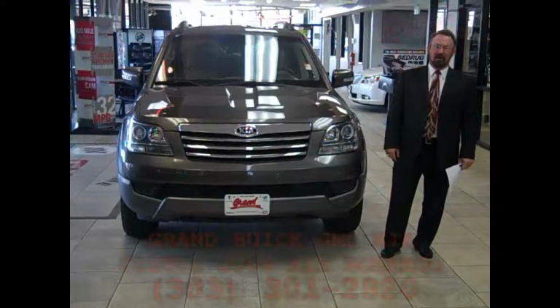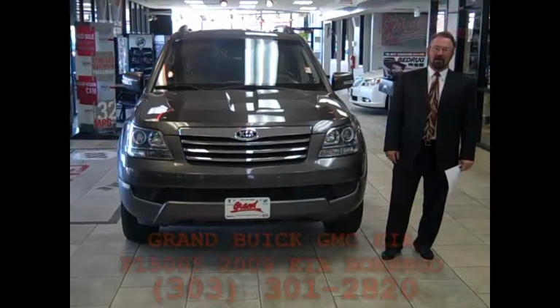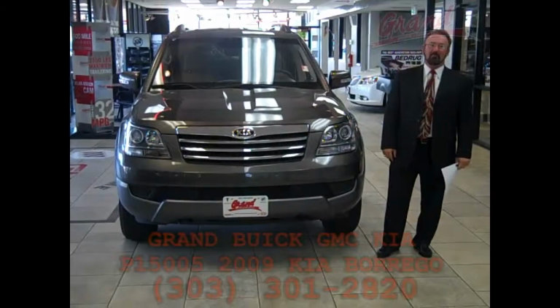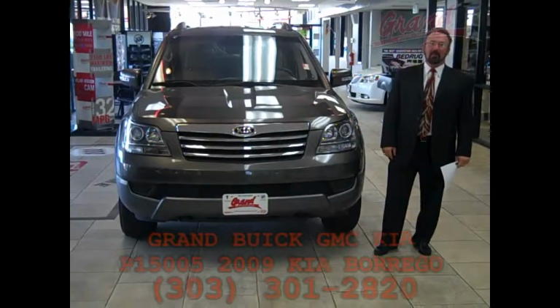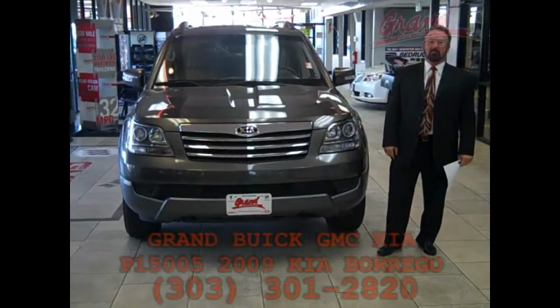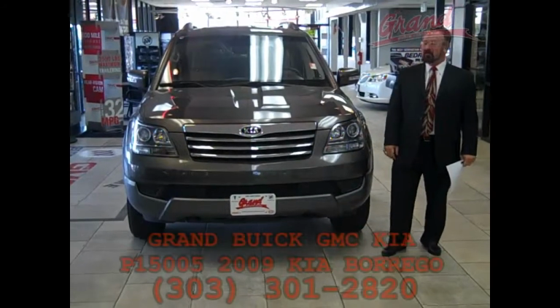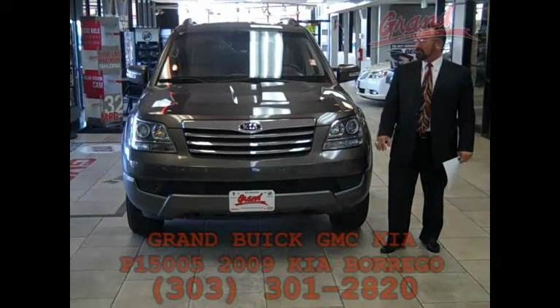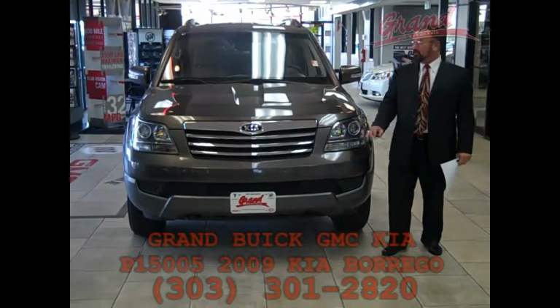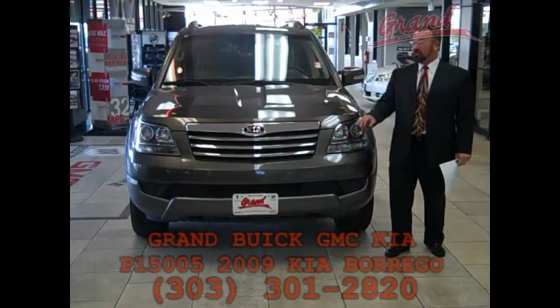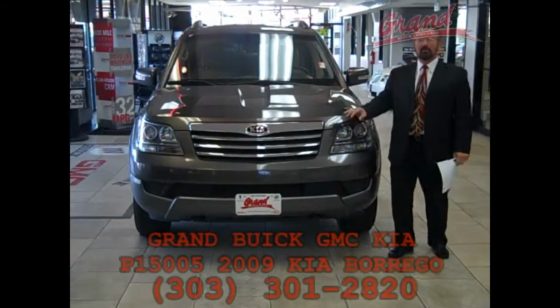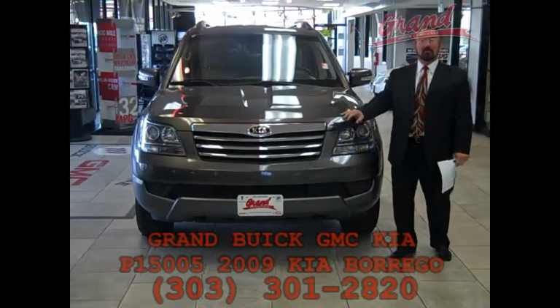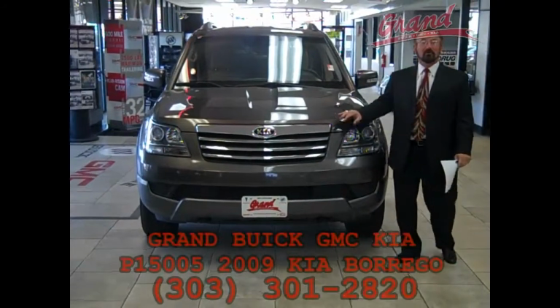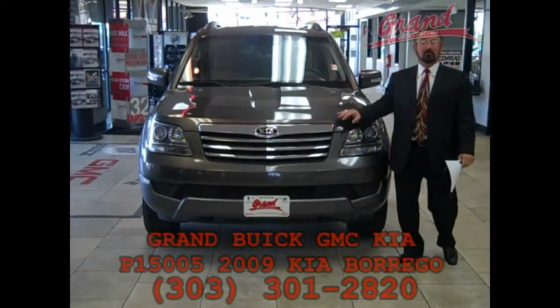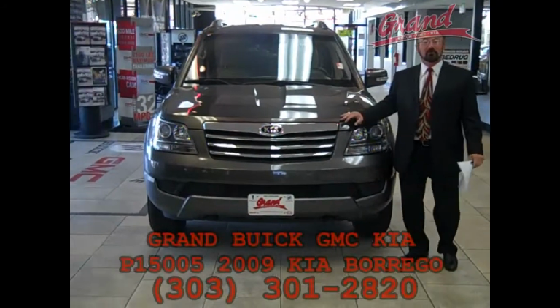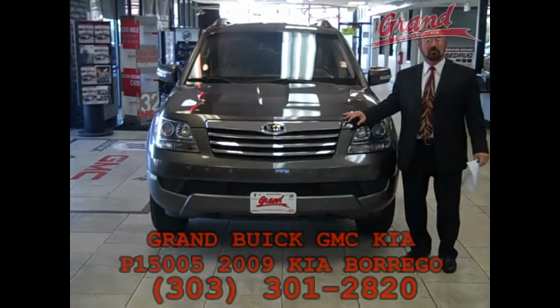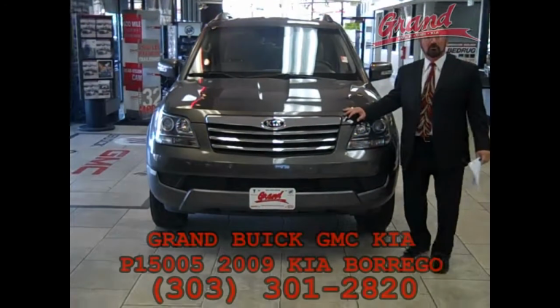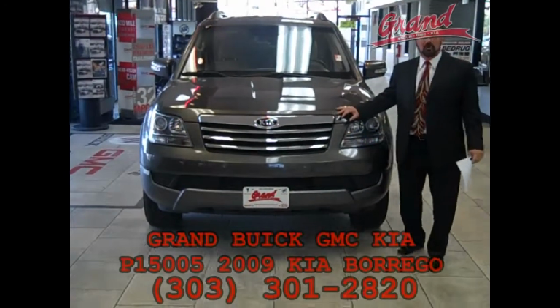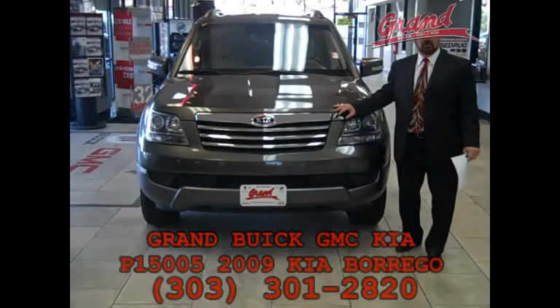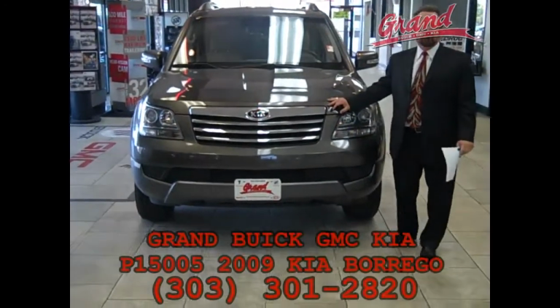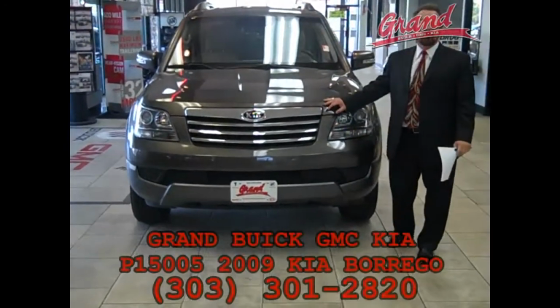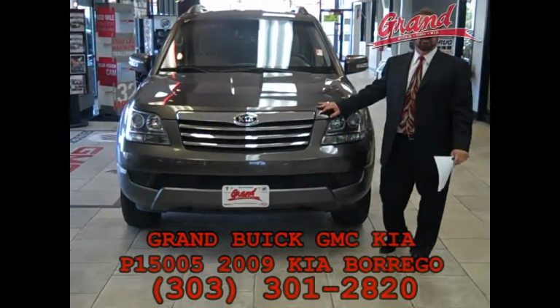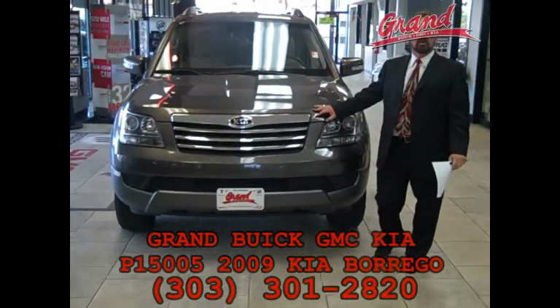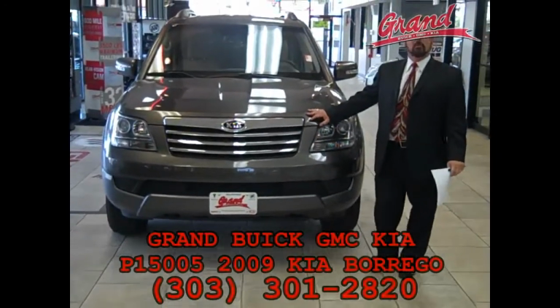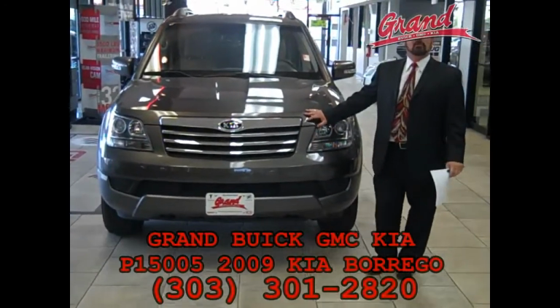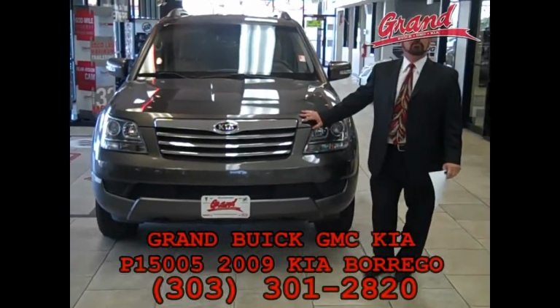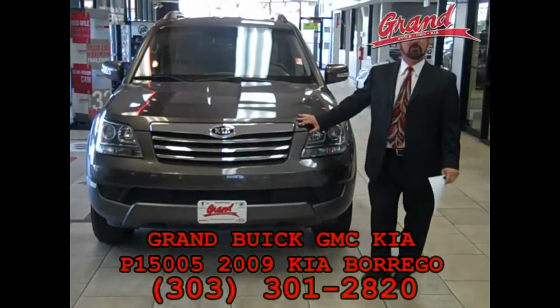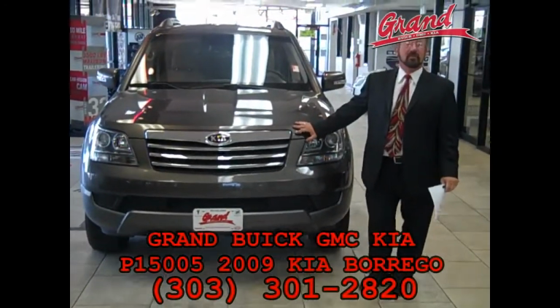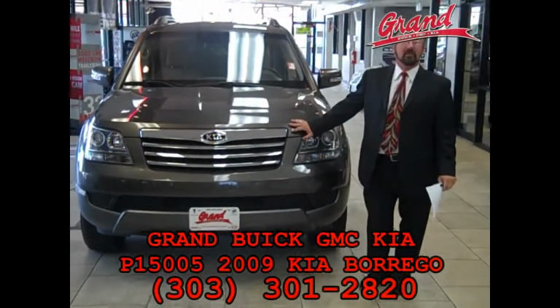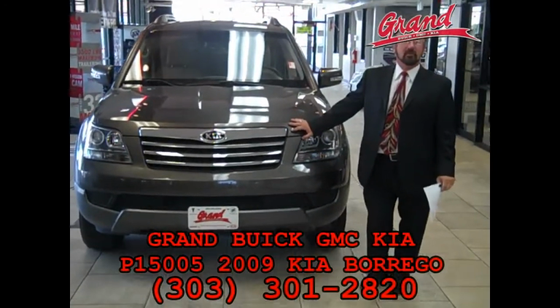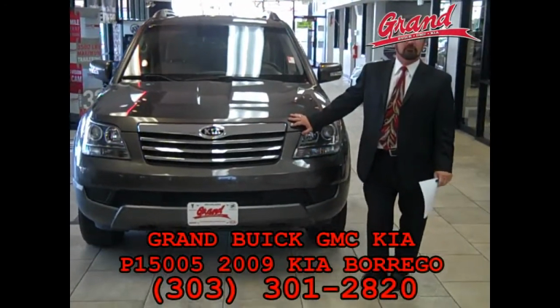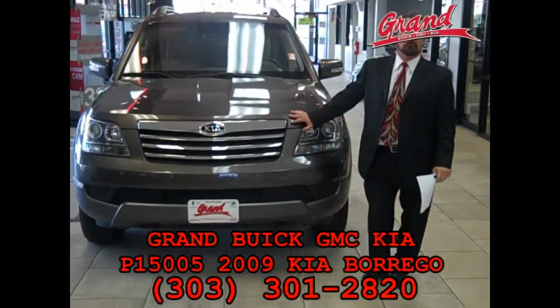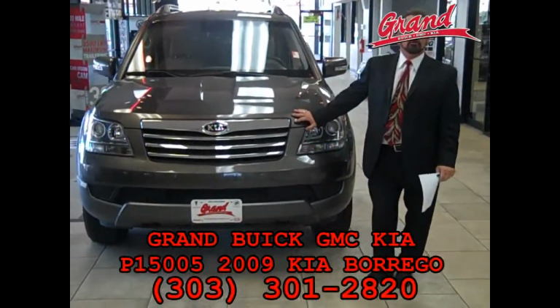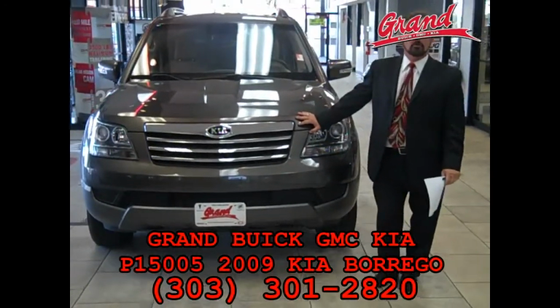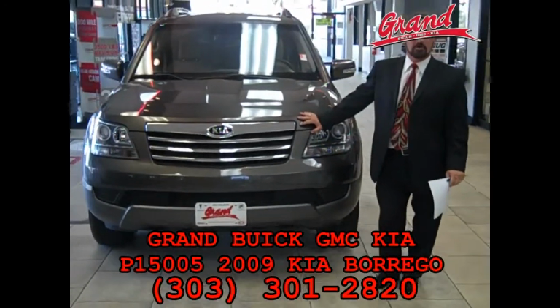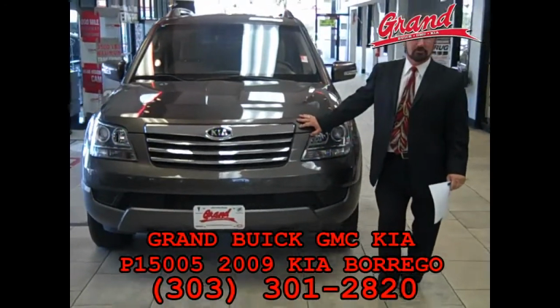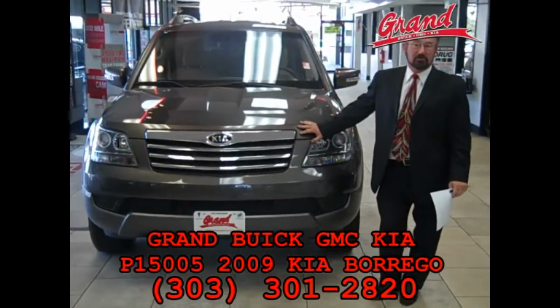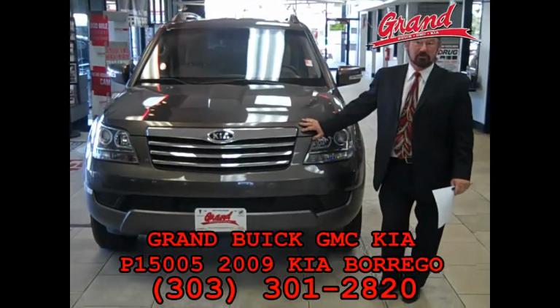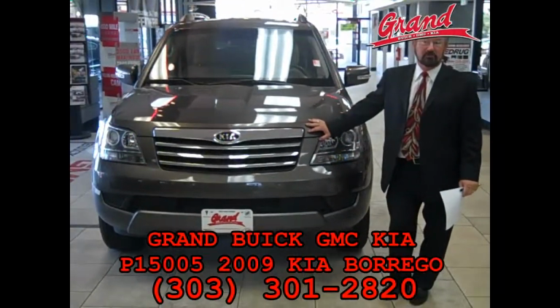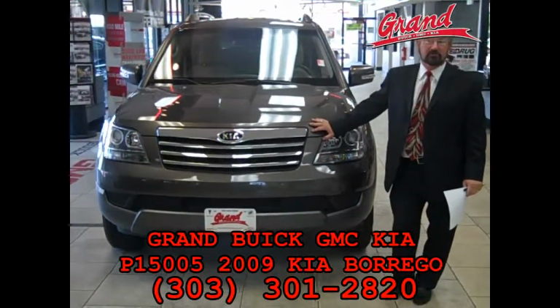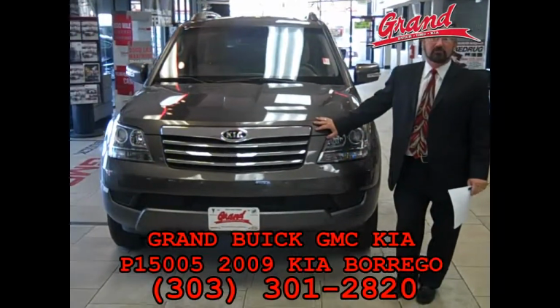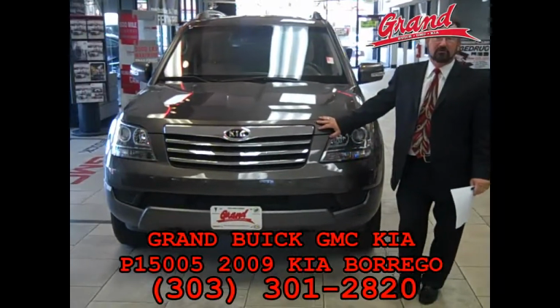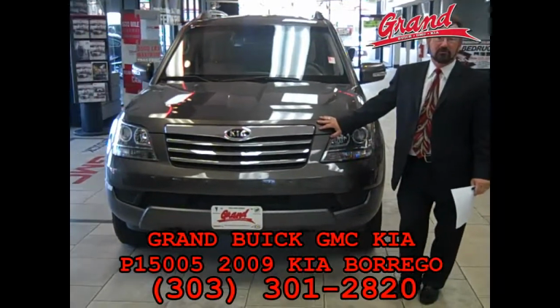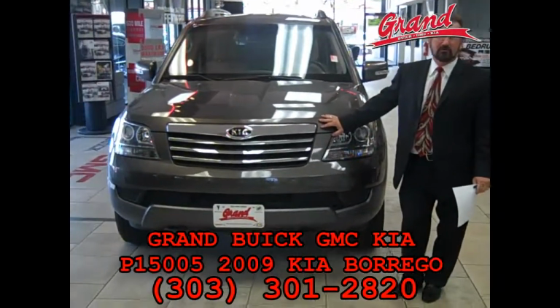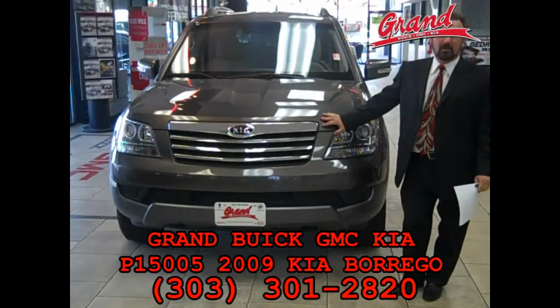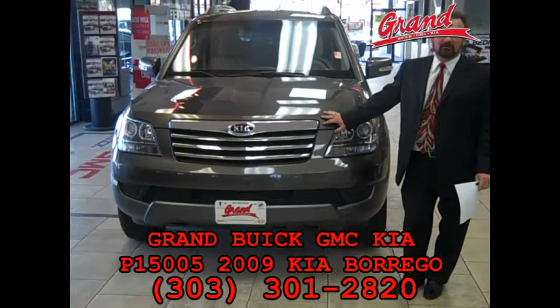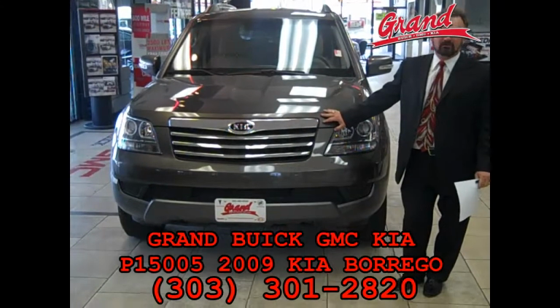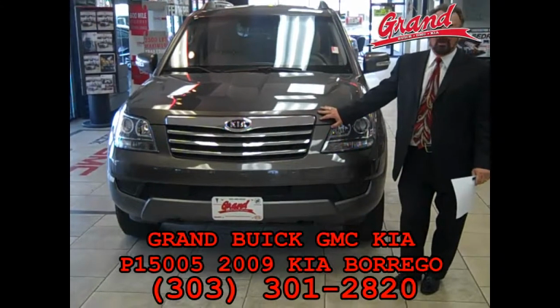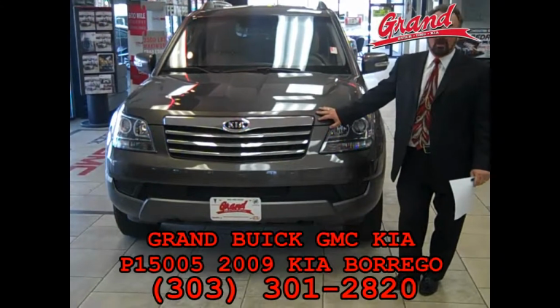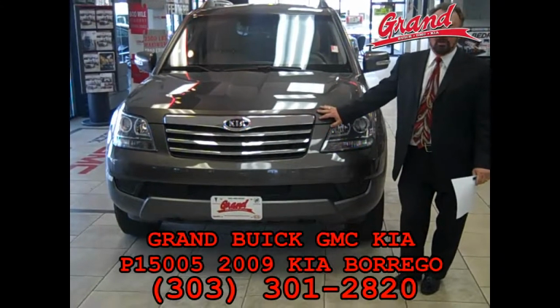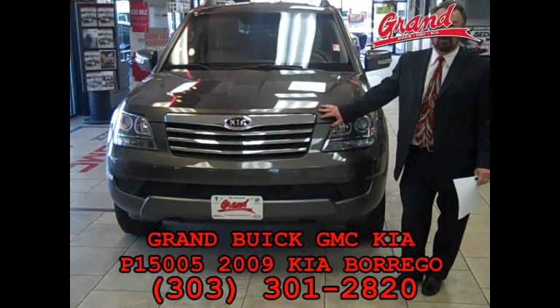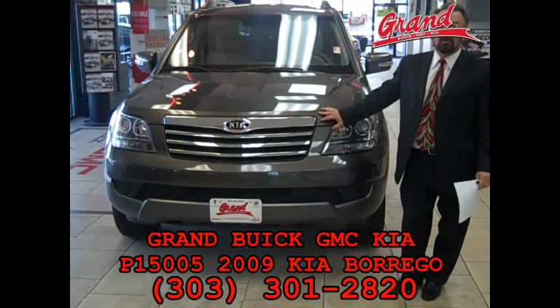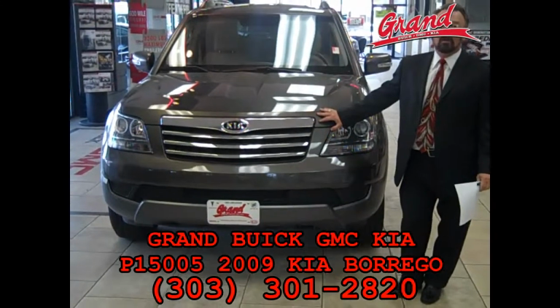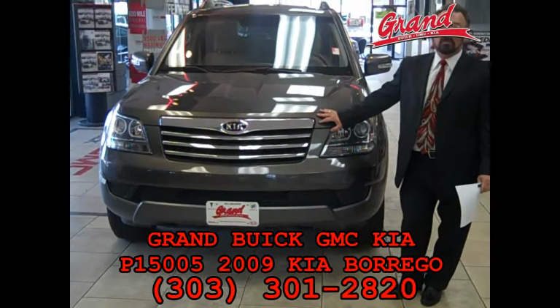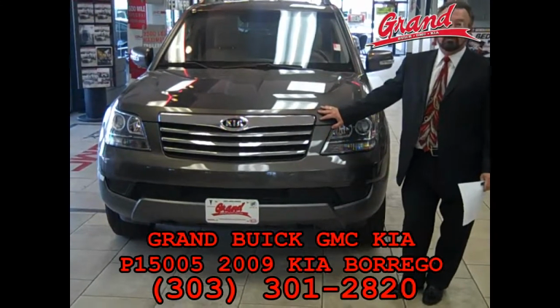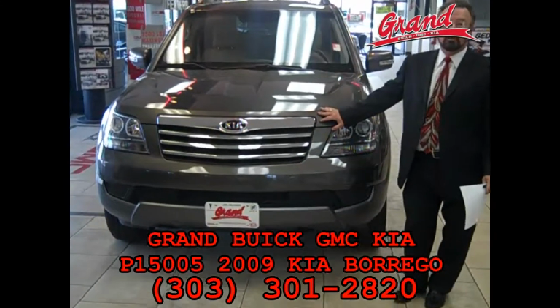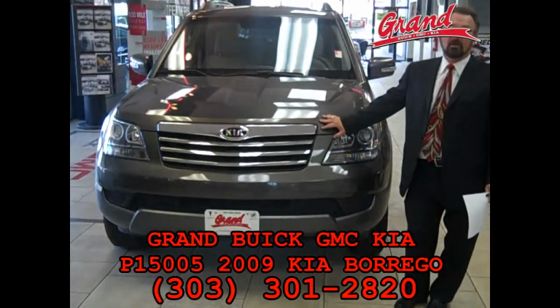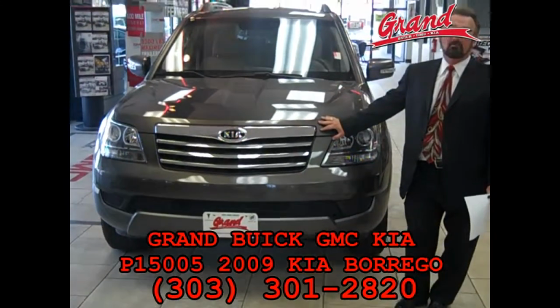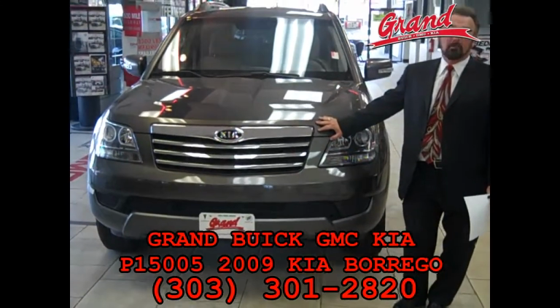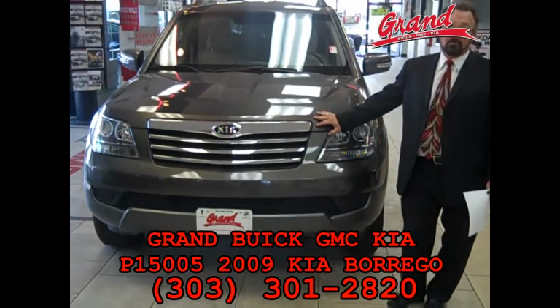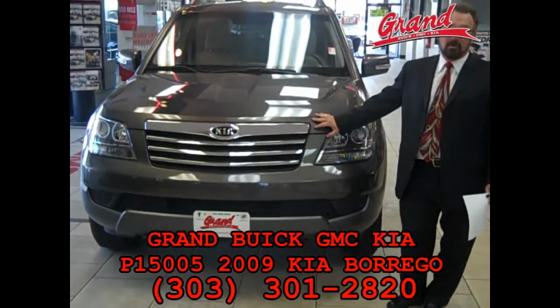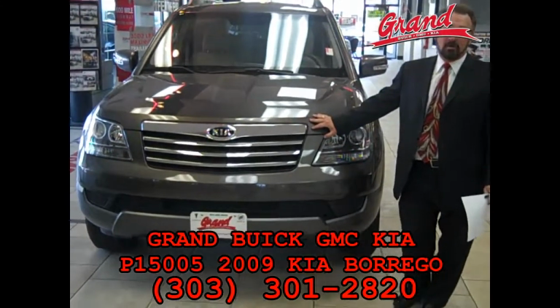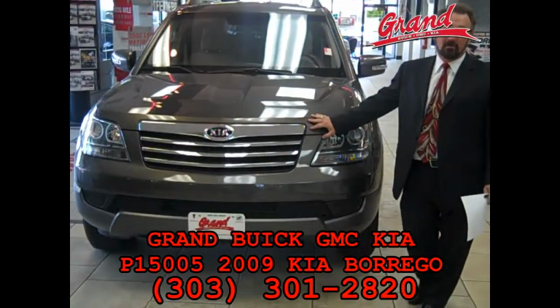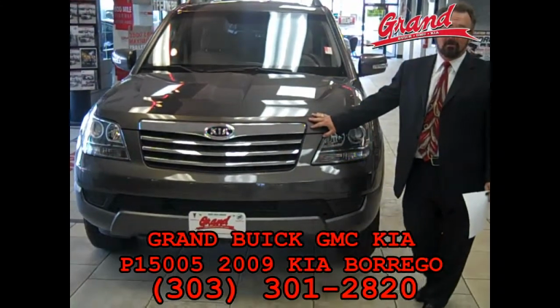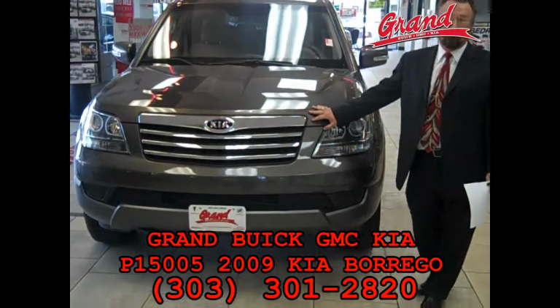Hi, I'm Mike Malin. I'm one of the owners here at Grand and I wanted to say thank you for your interest in this 2009 Kia Borrego.